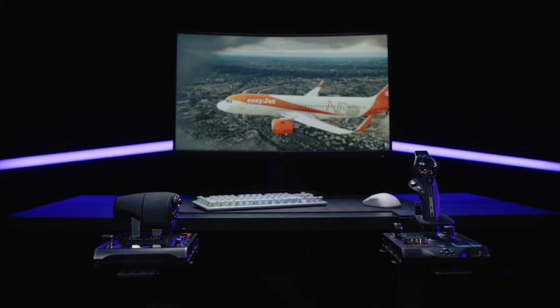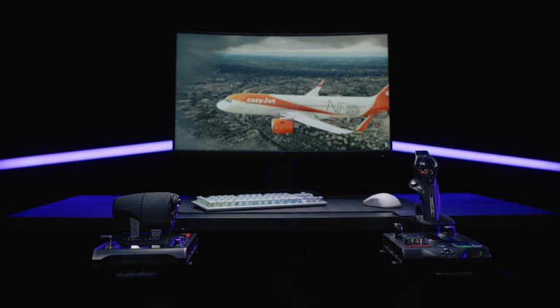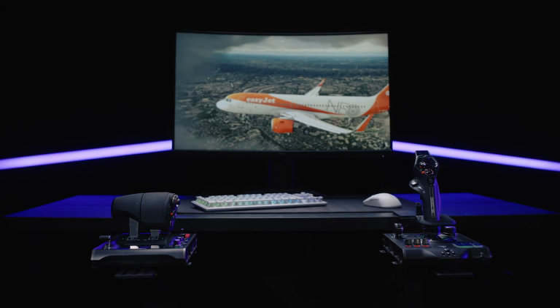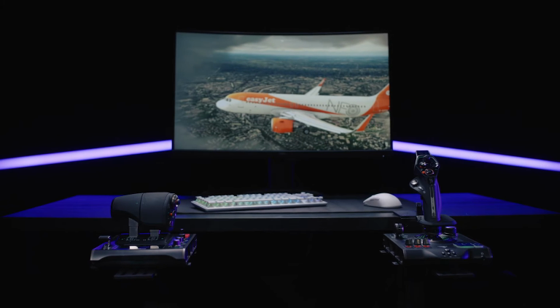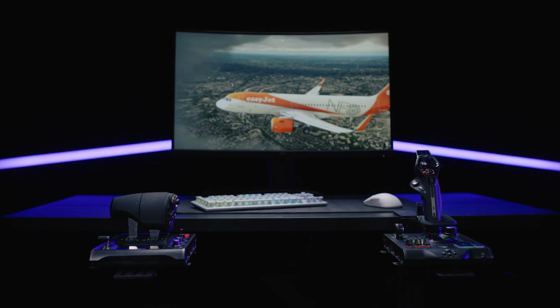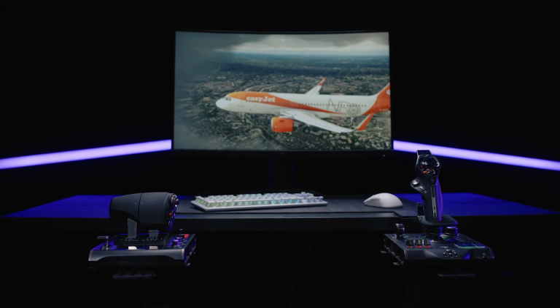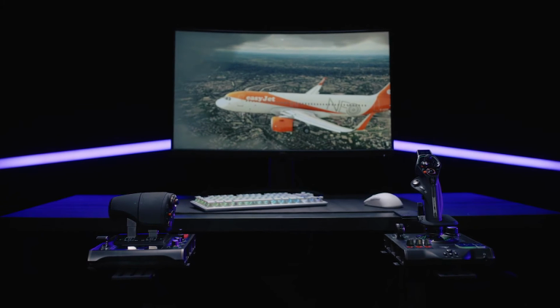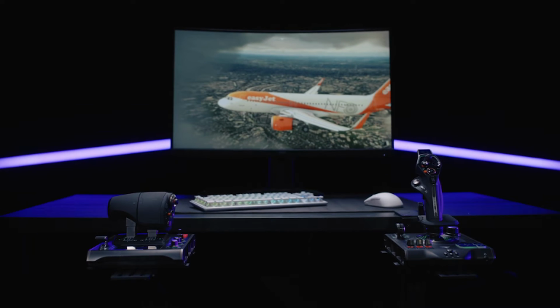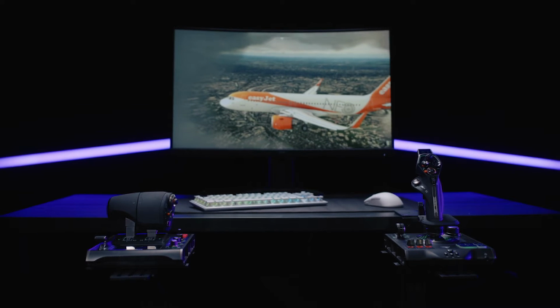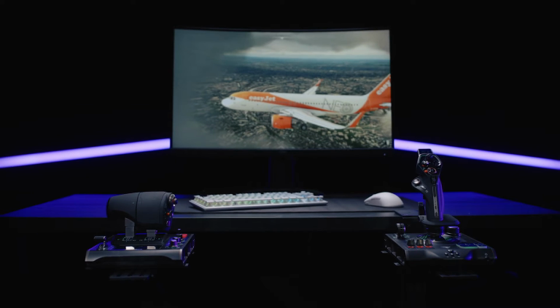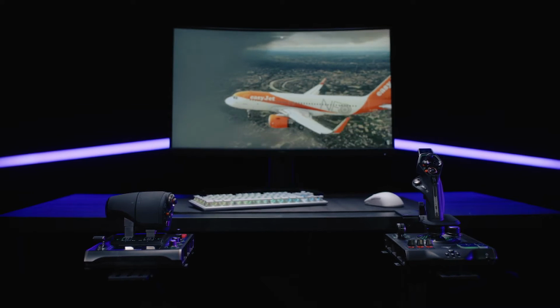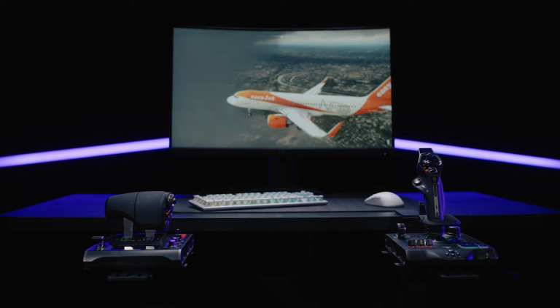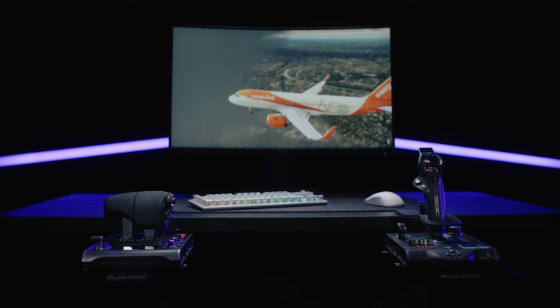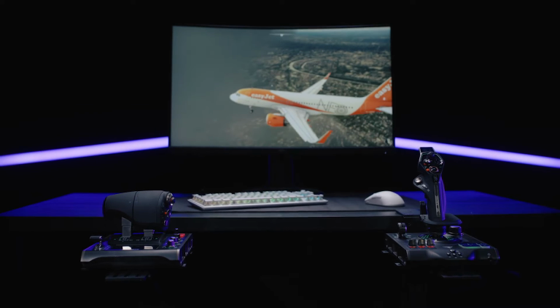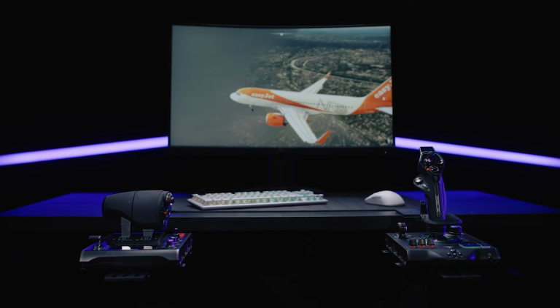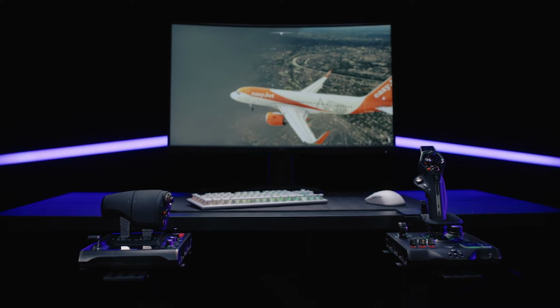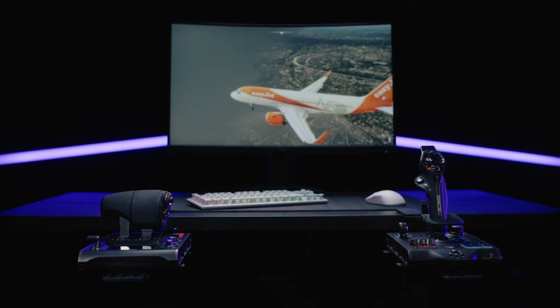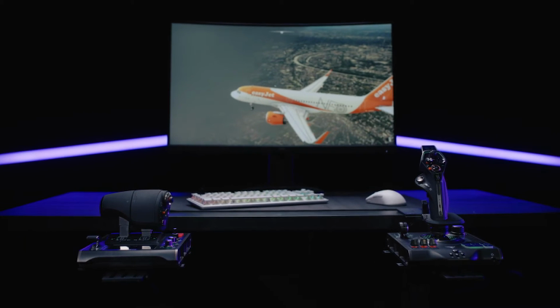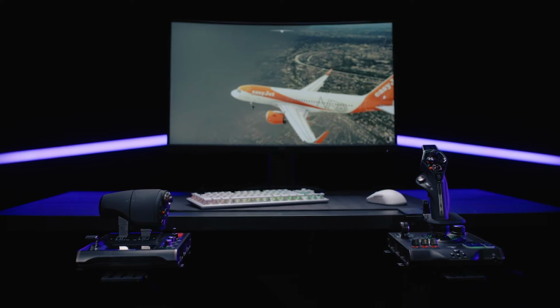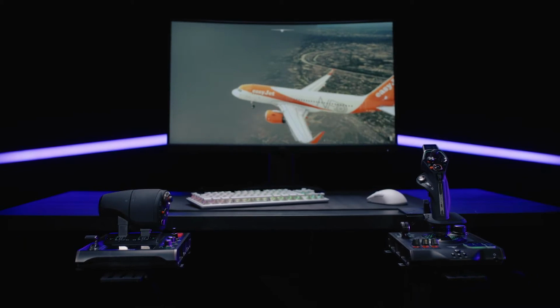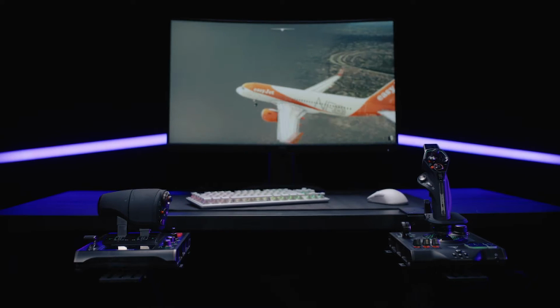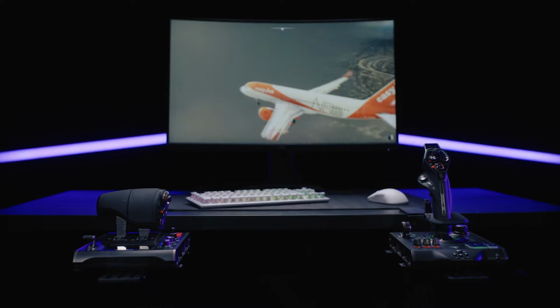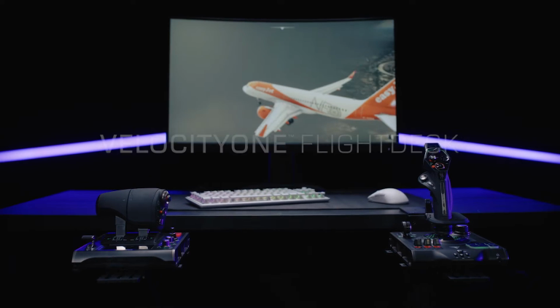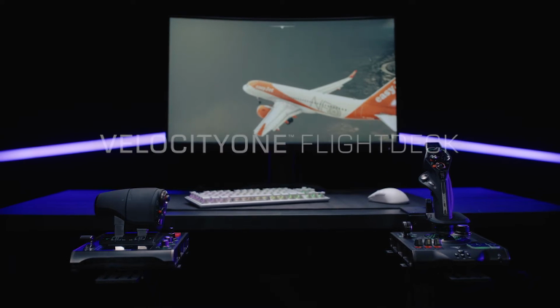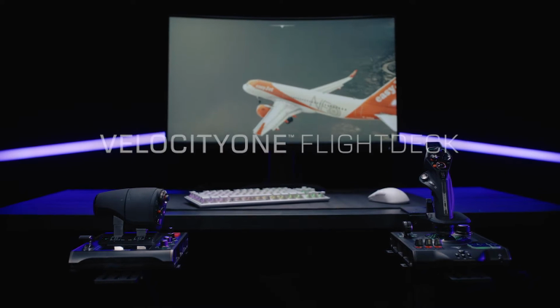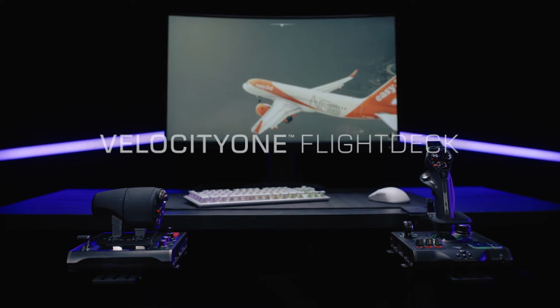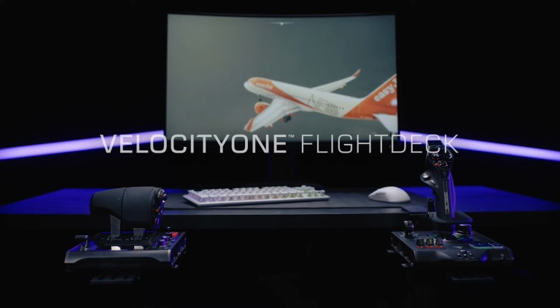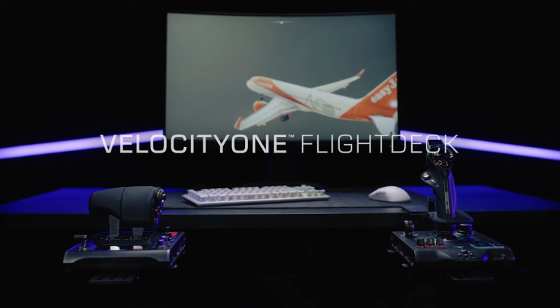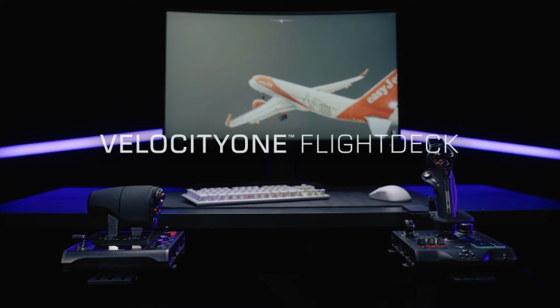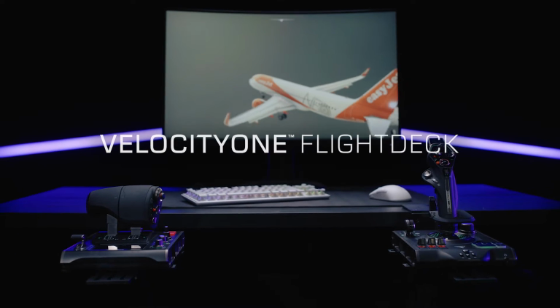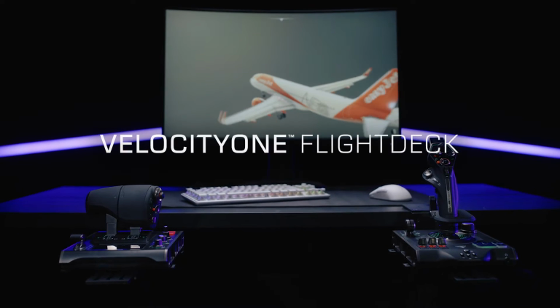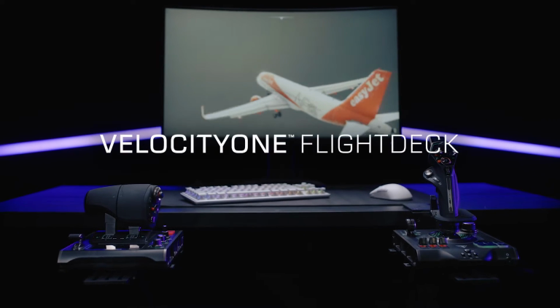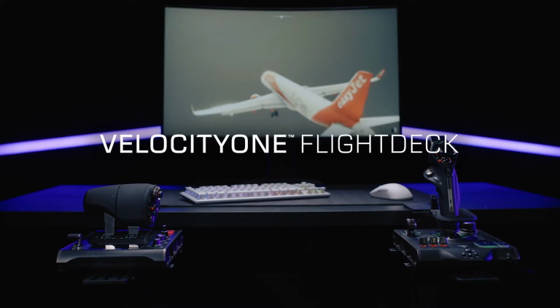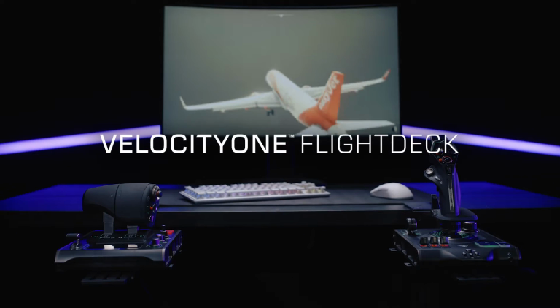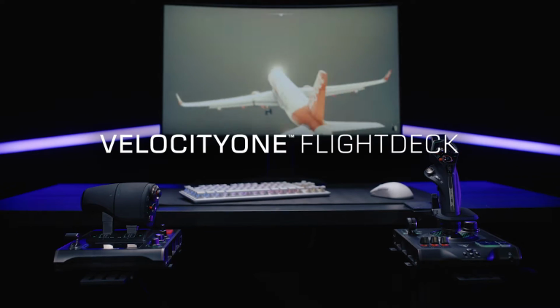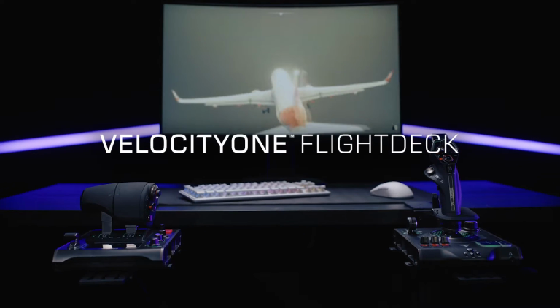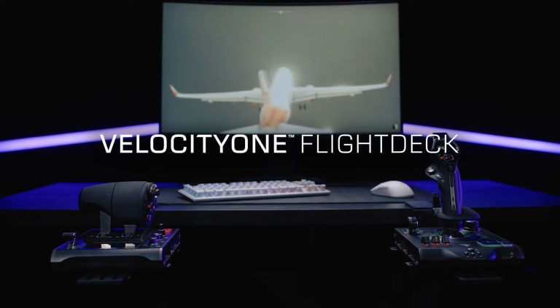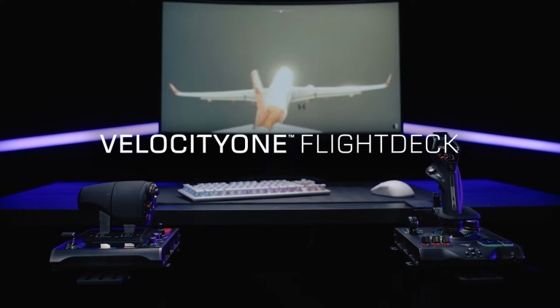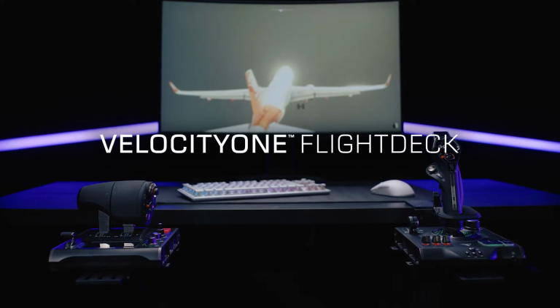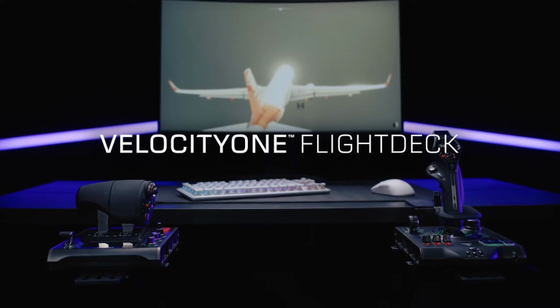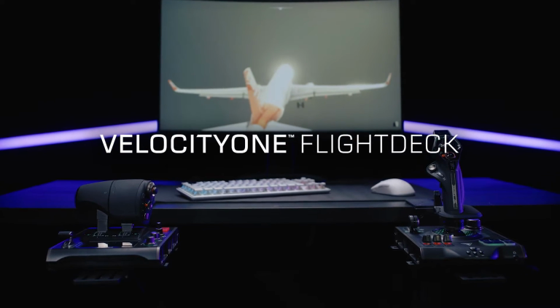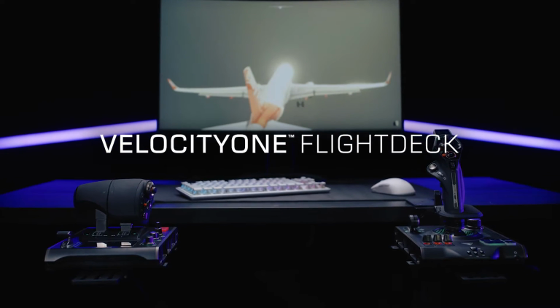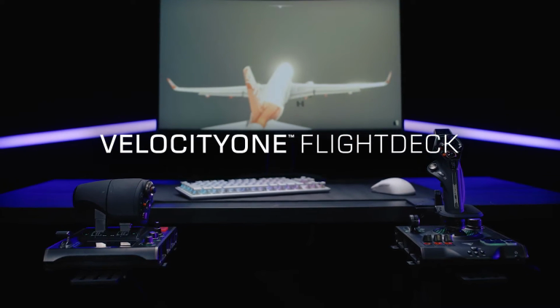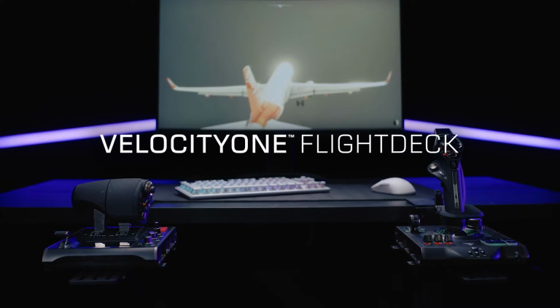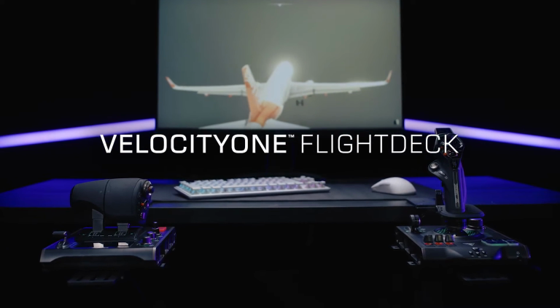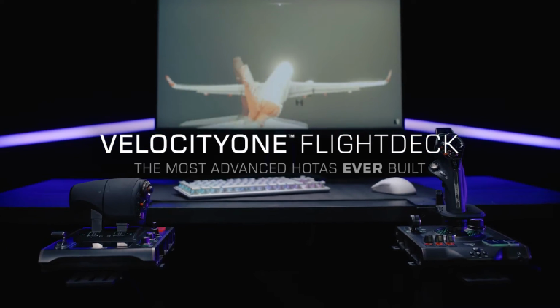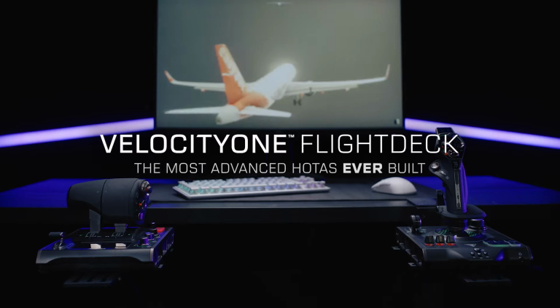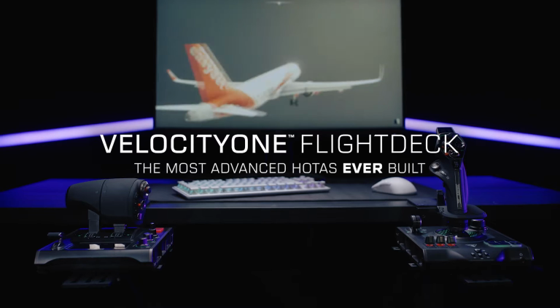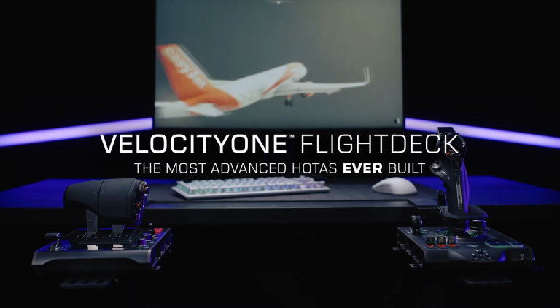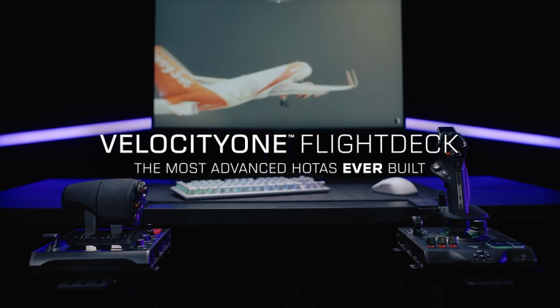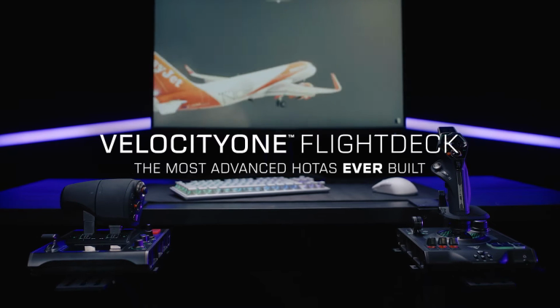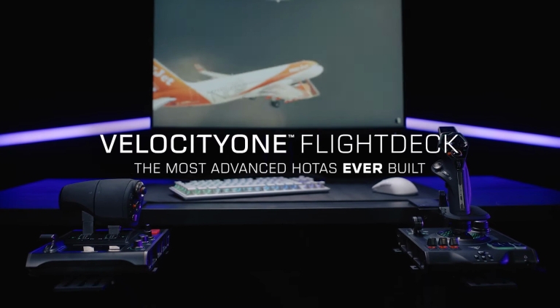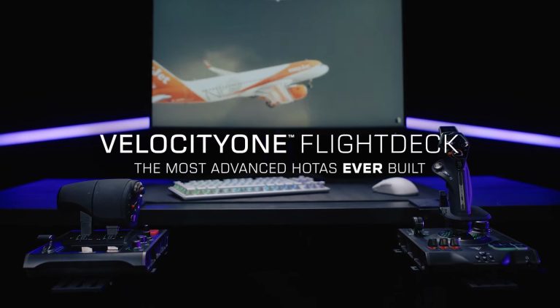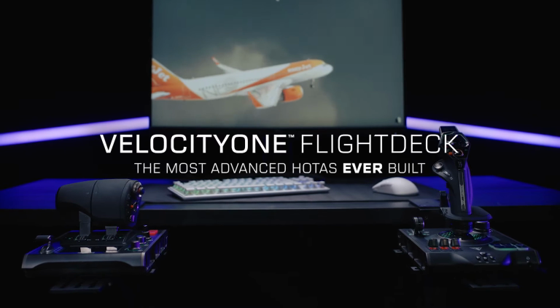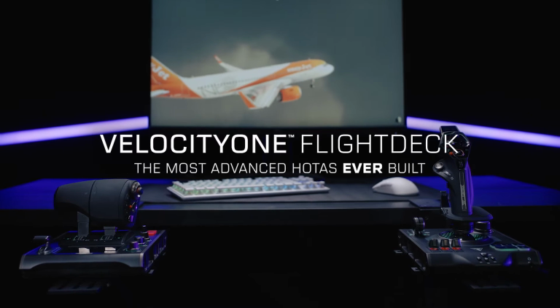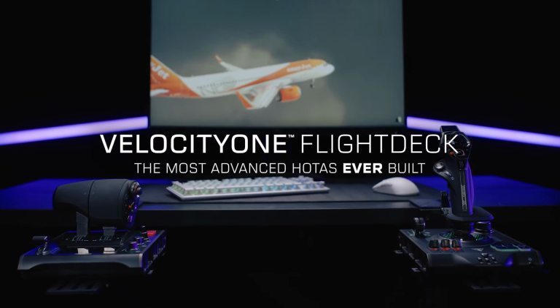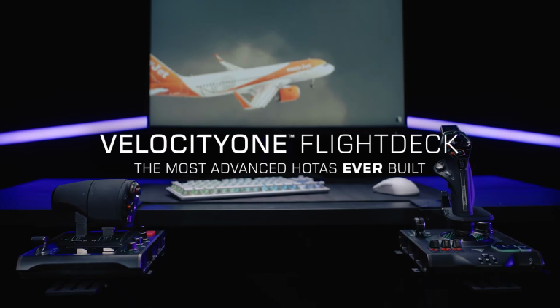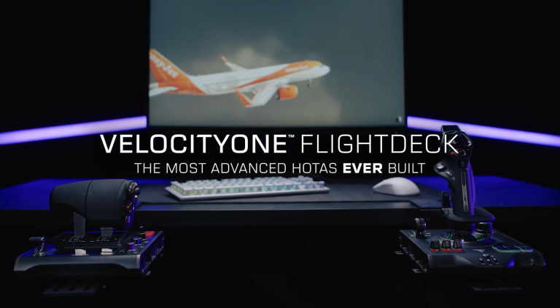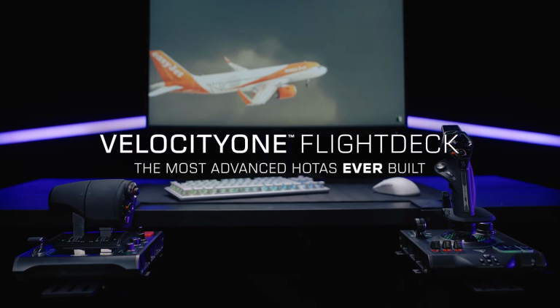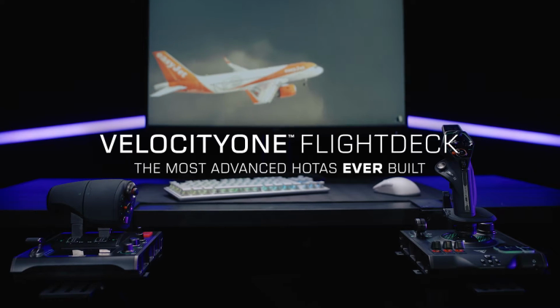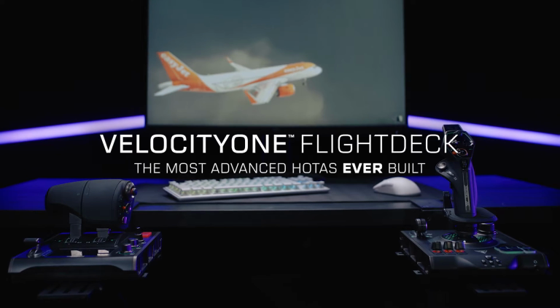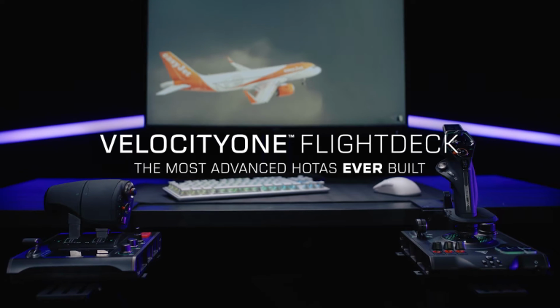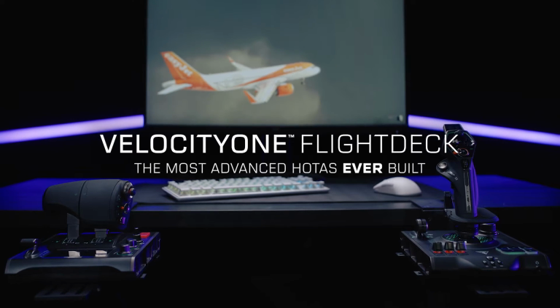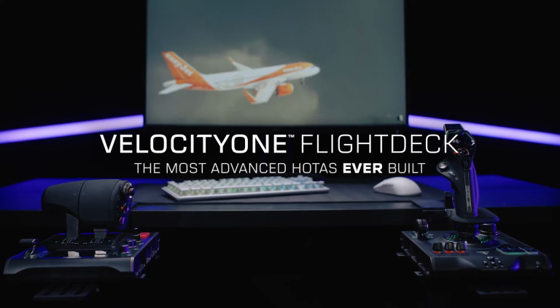This is an overview of the Velocity OneFlight Deck, the most advanced HOTAS ever built.